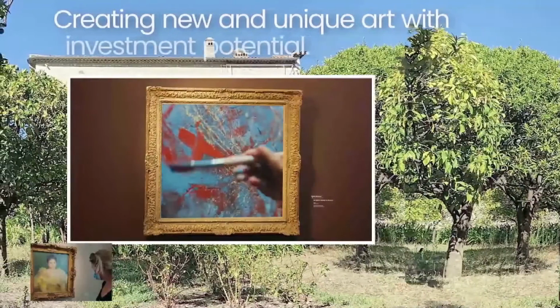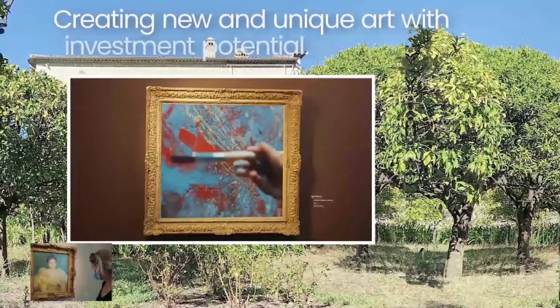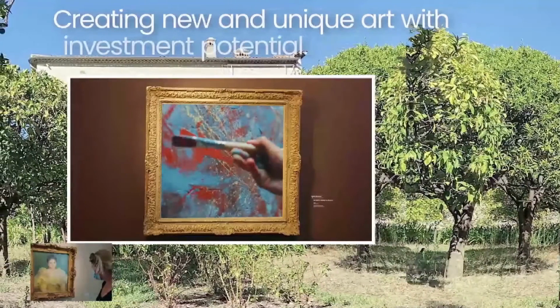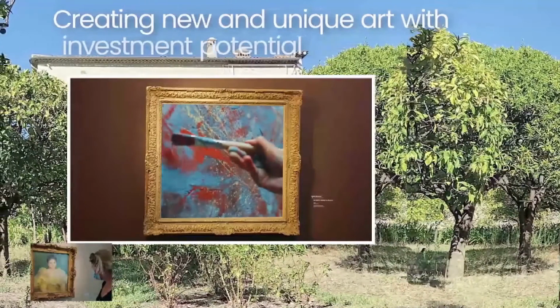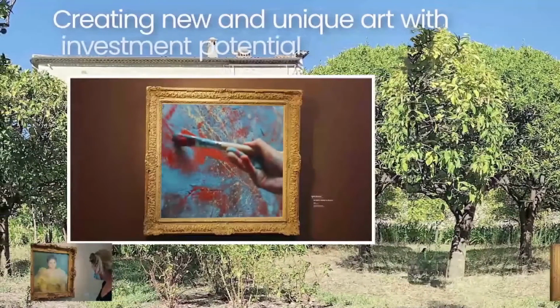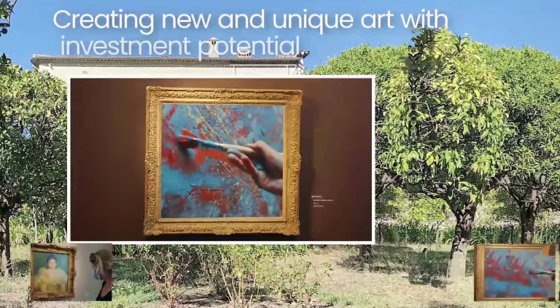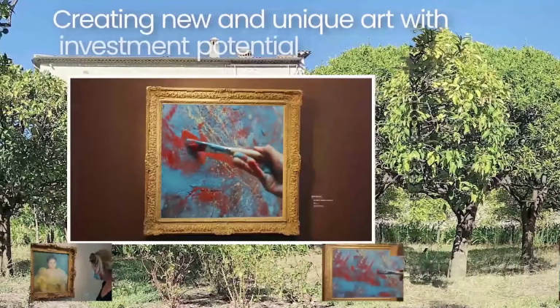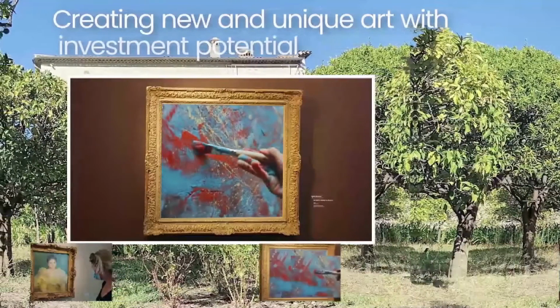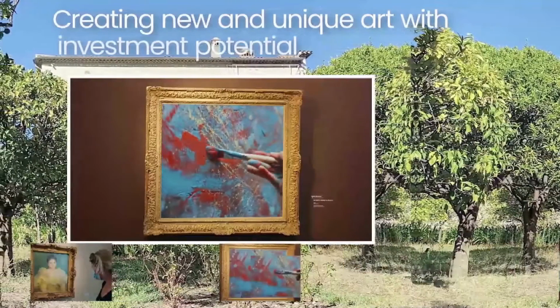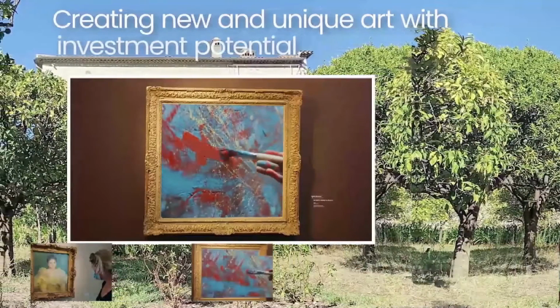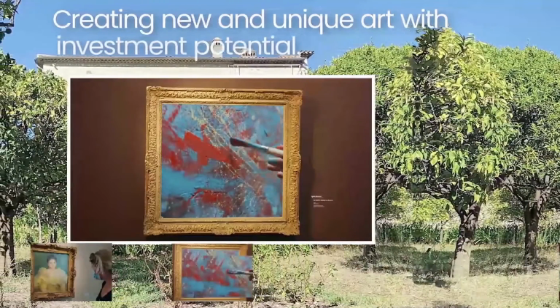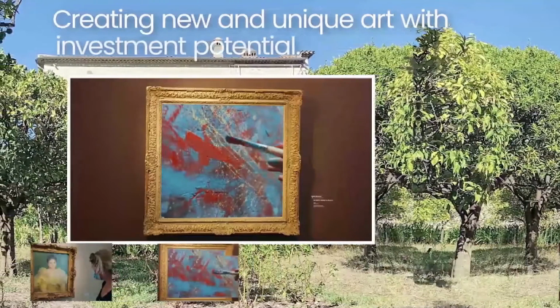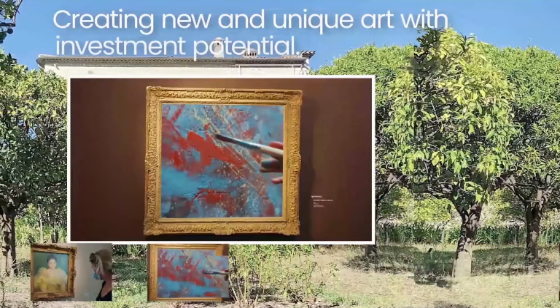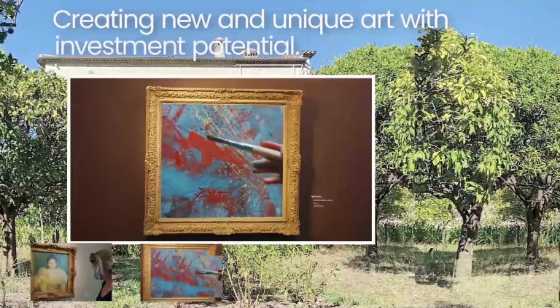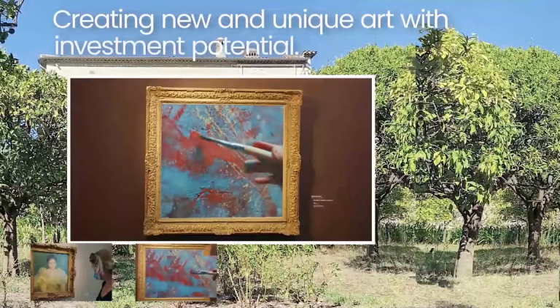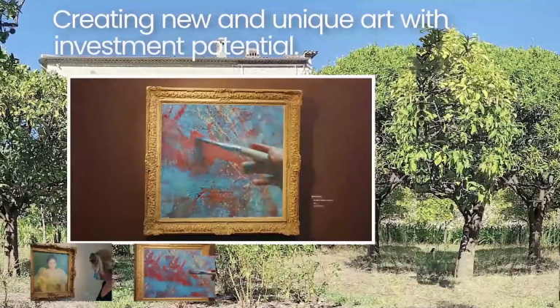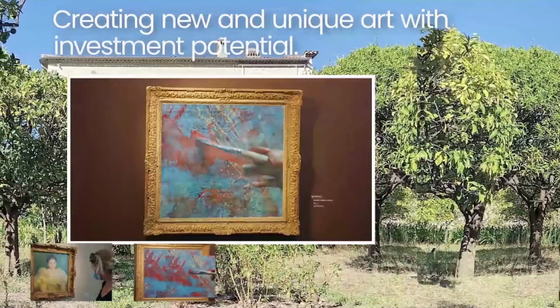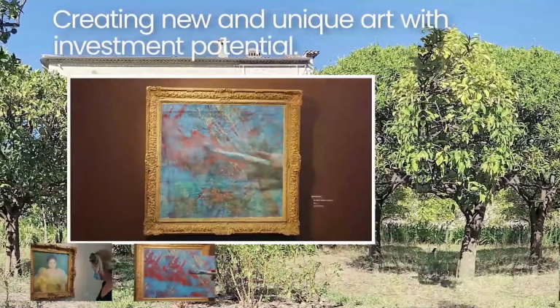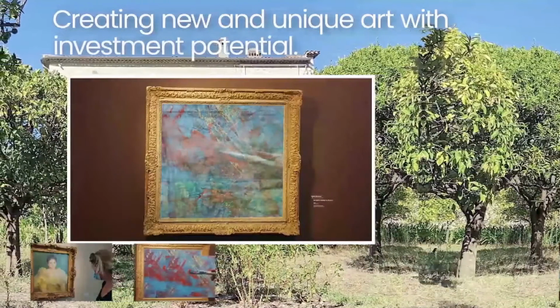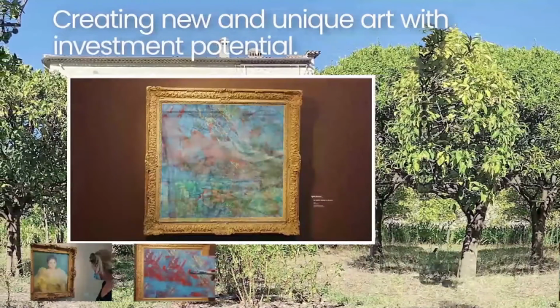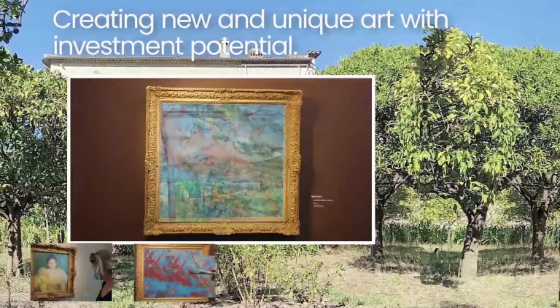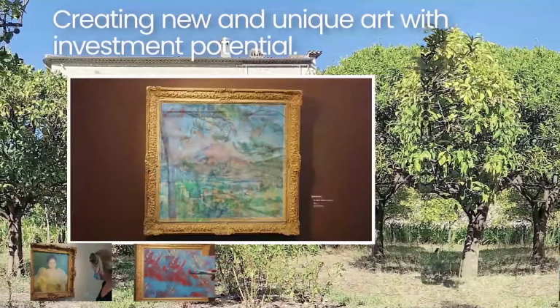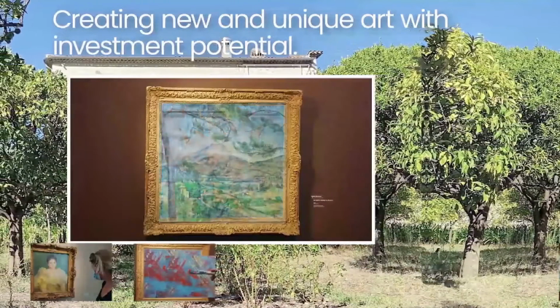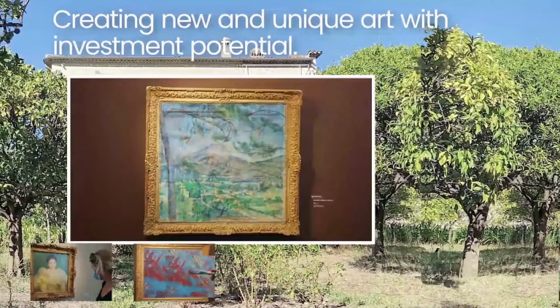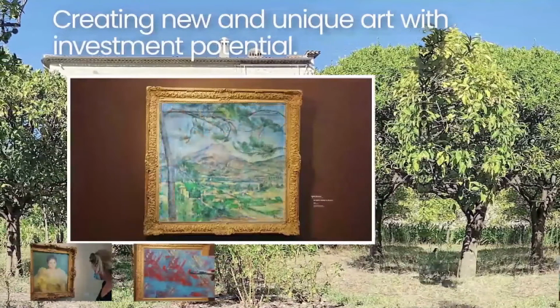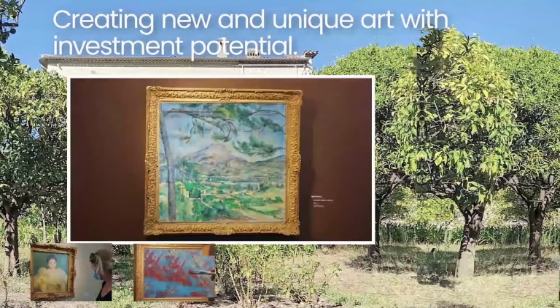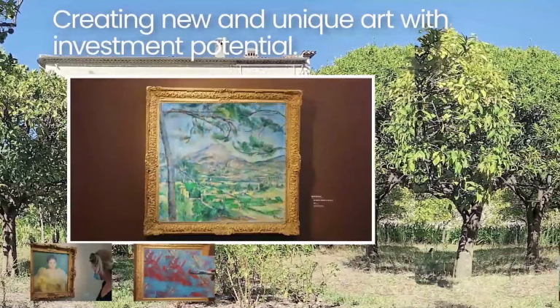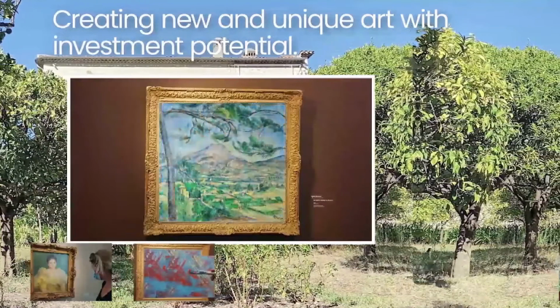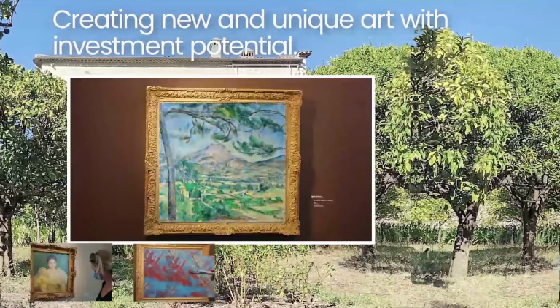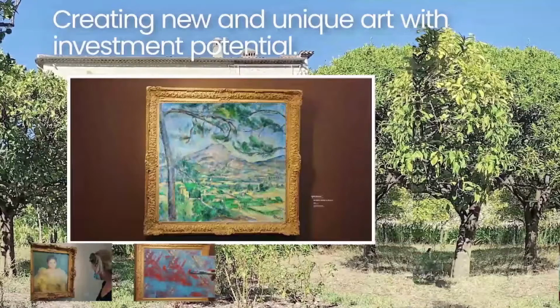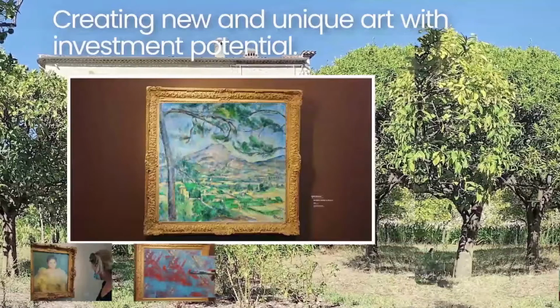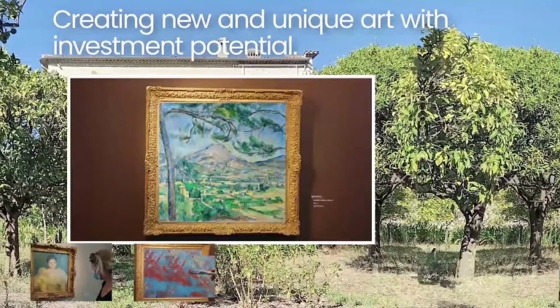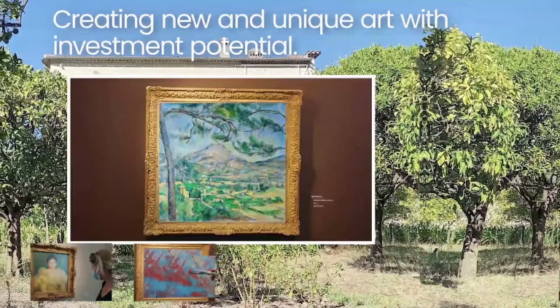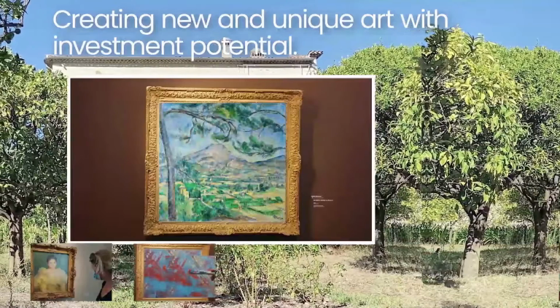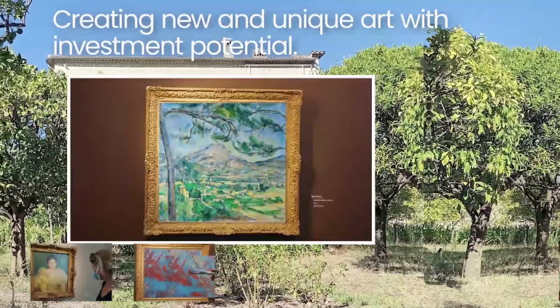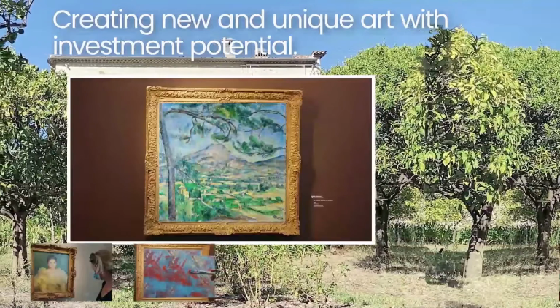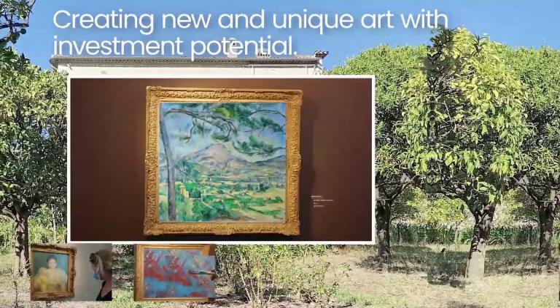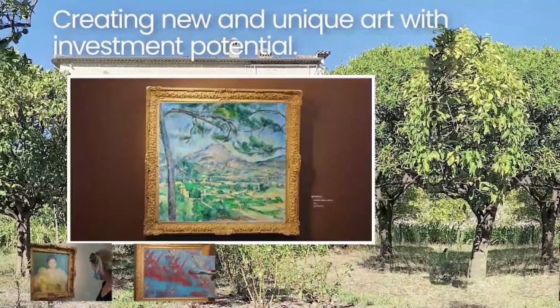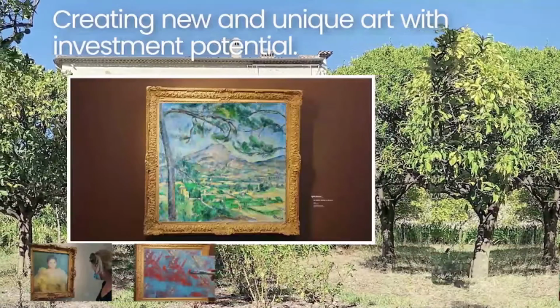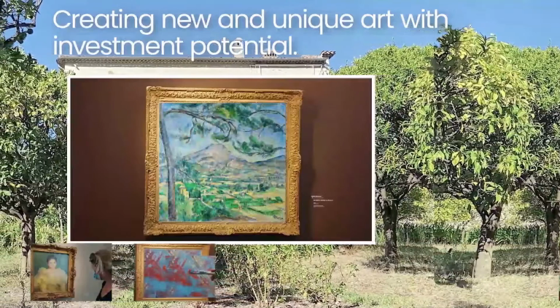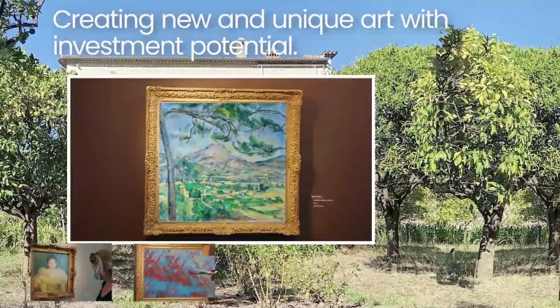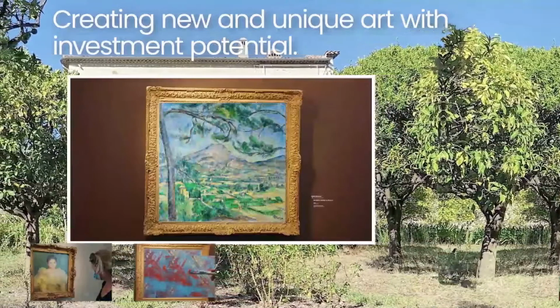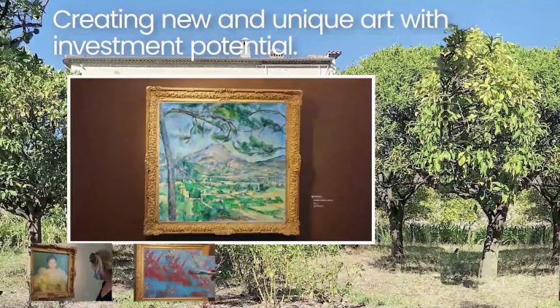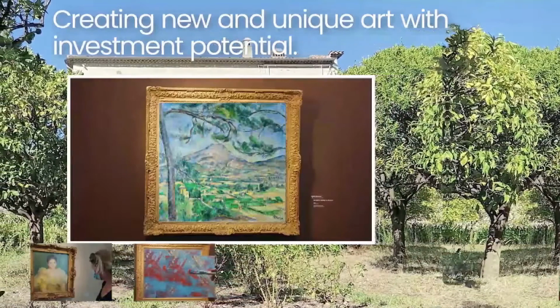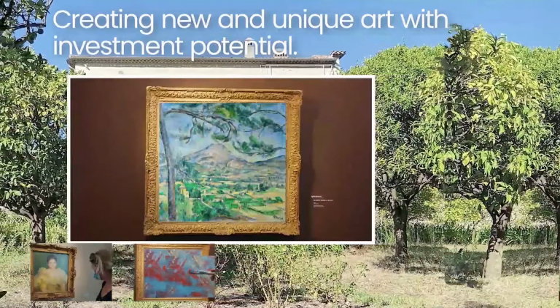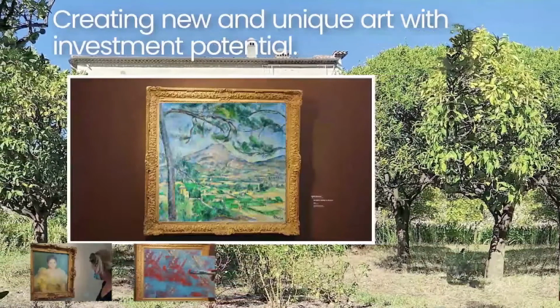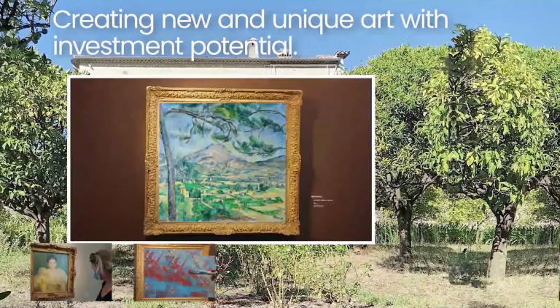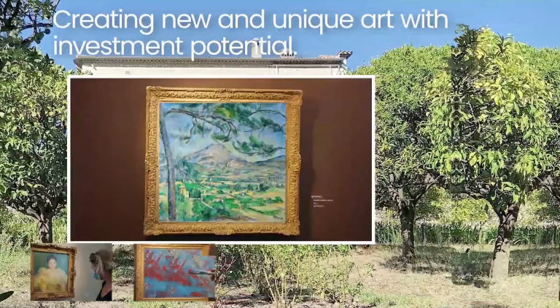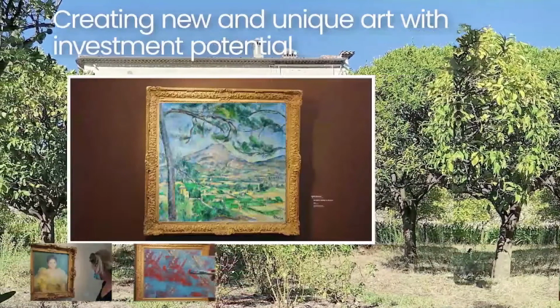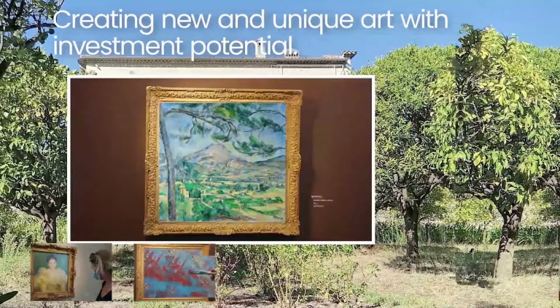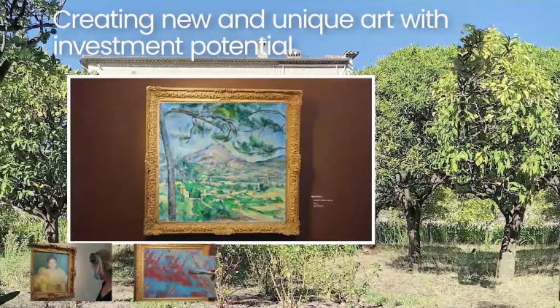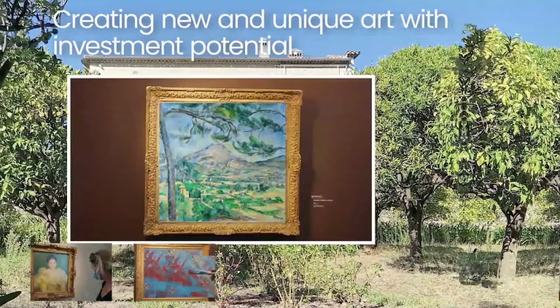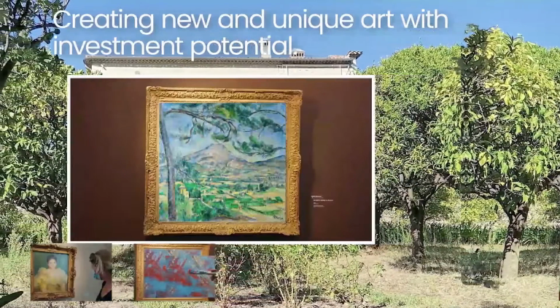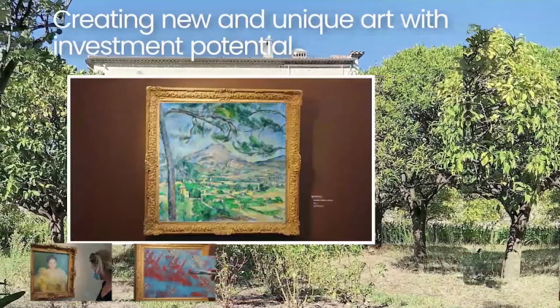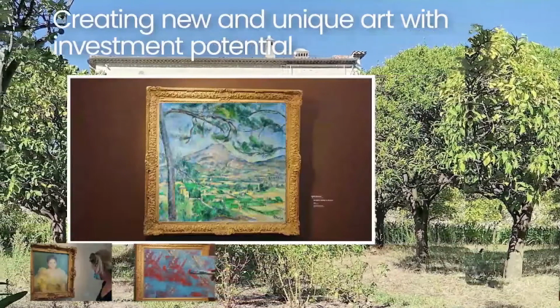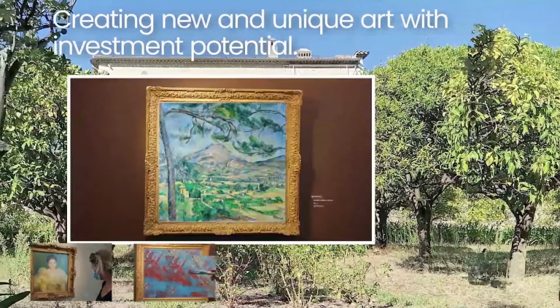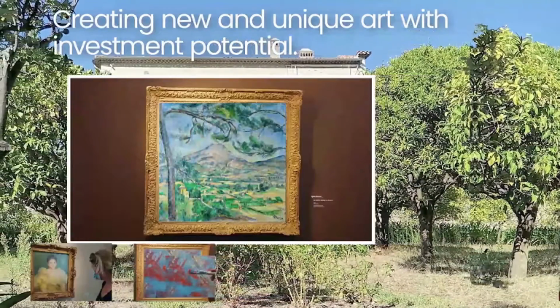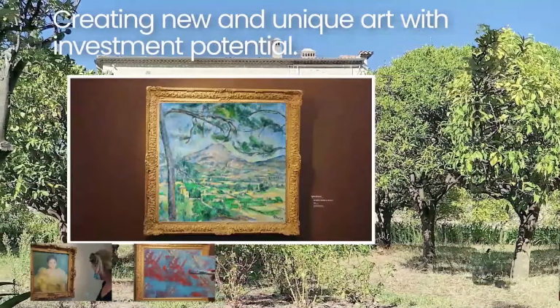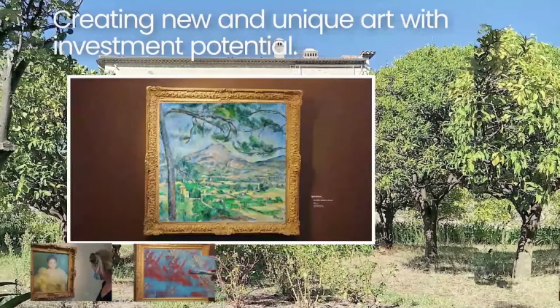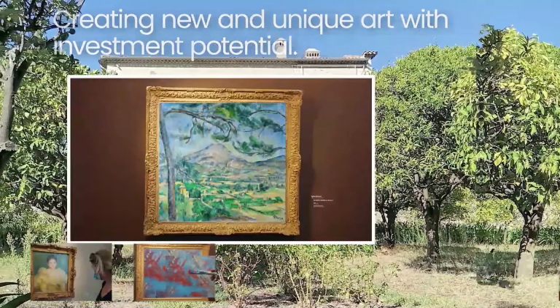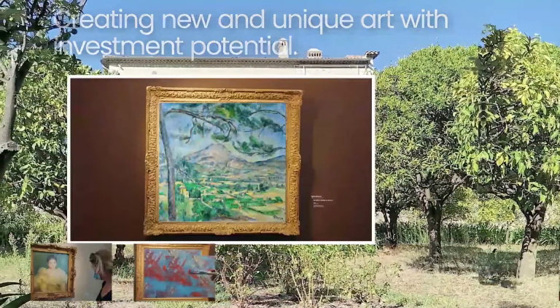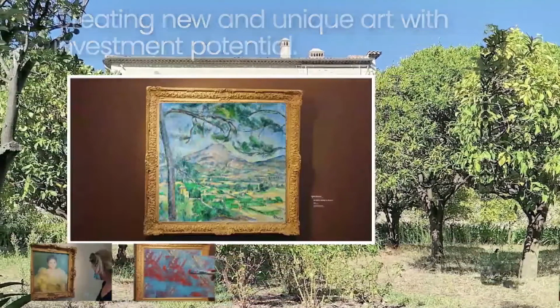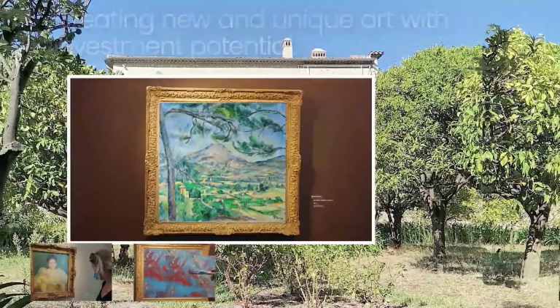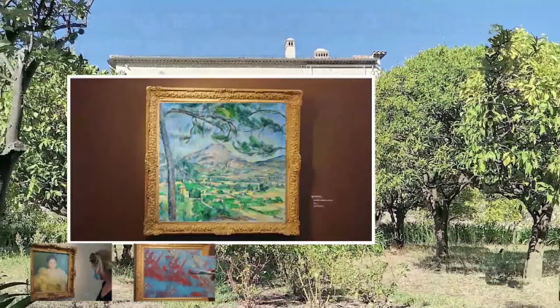This new top layer will cause the original picture to hide forever and make room for your unique French Impressionist oil painting.